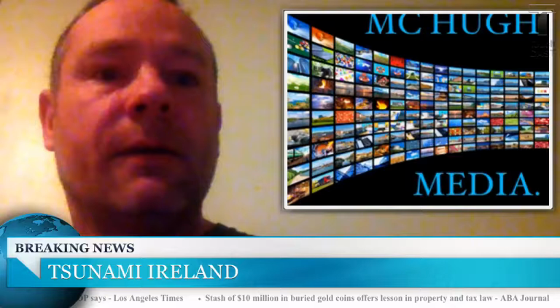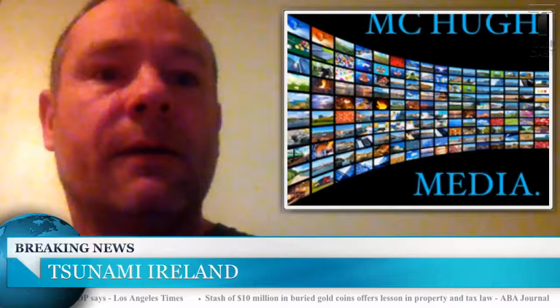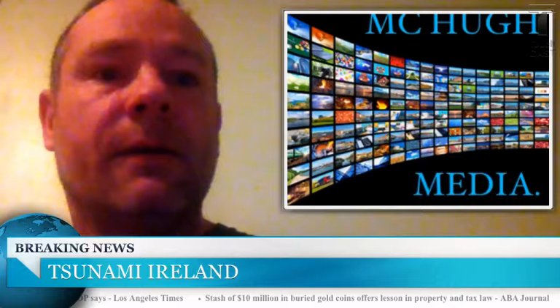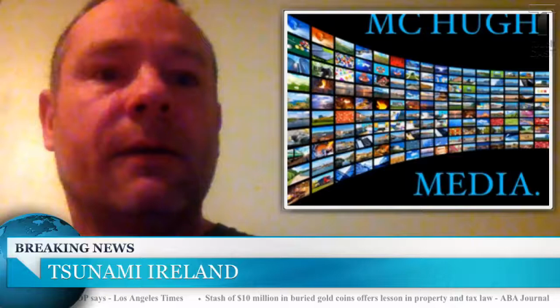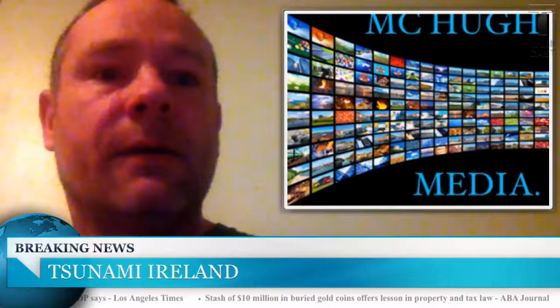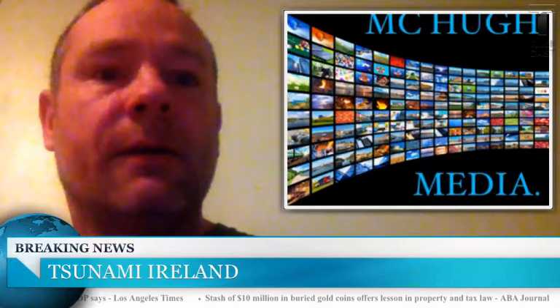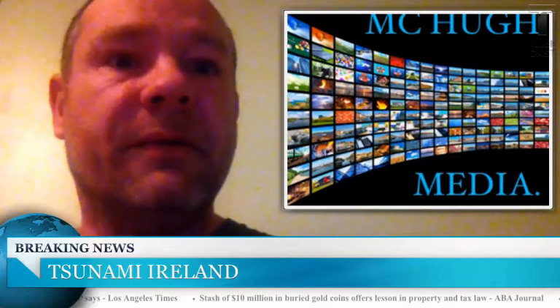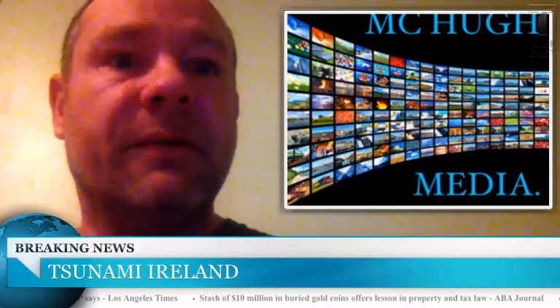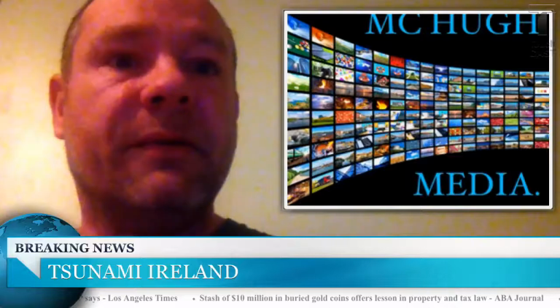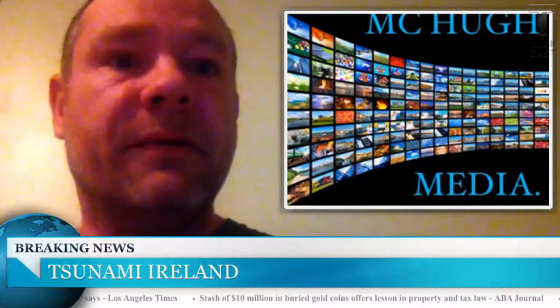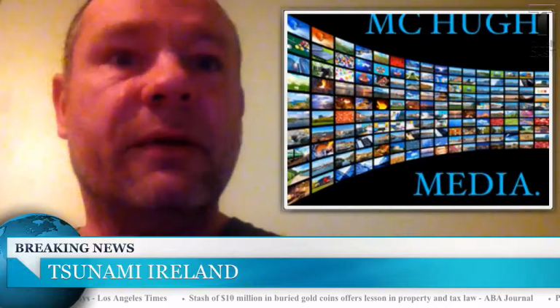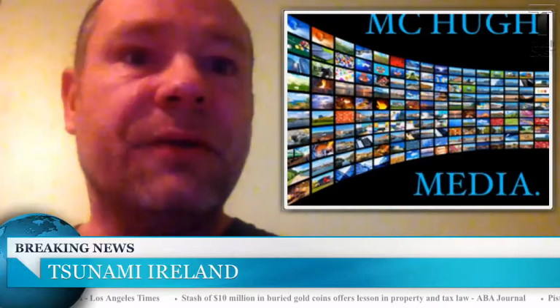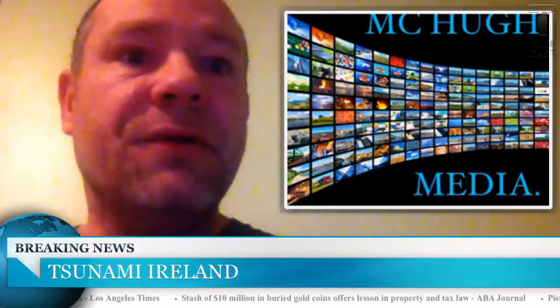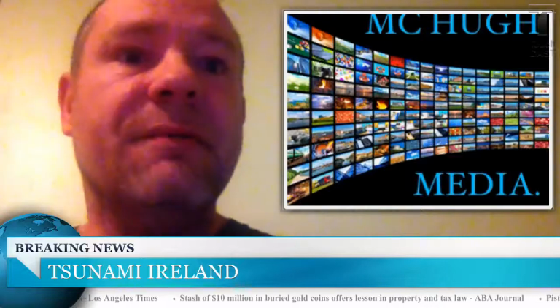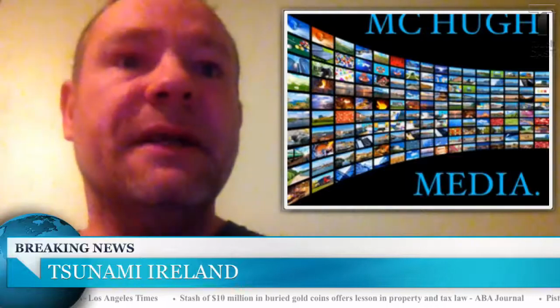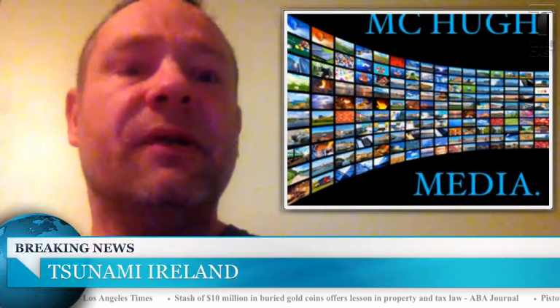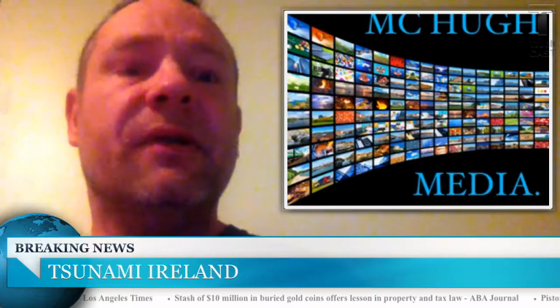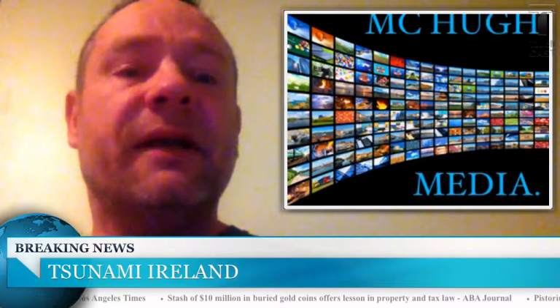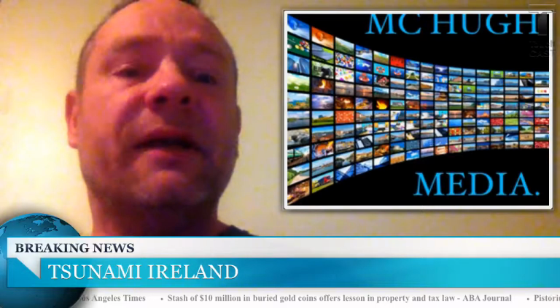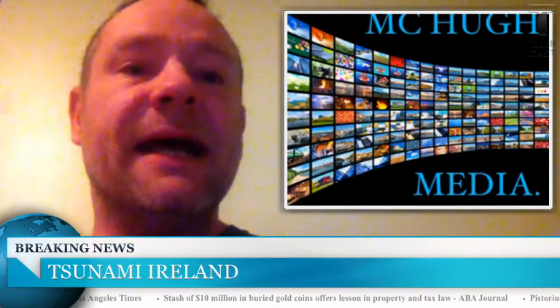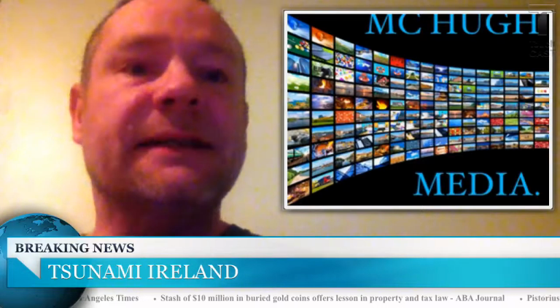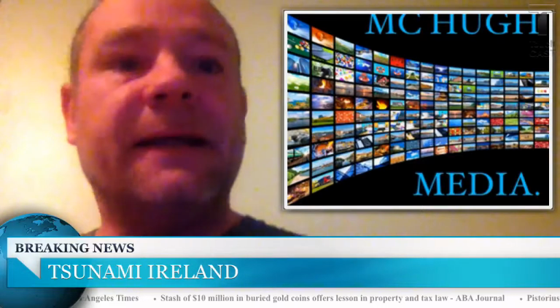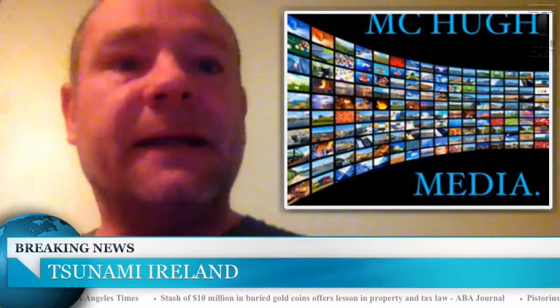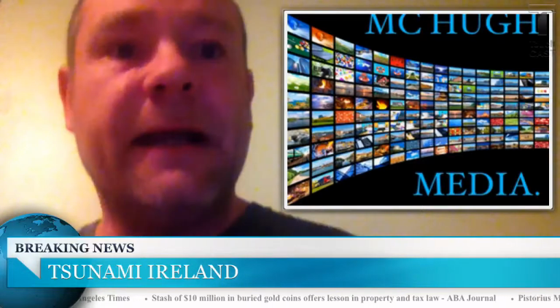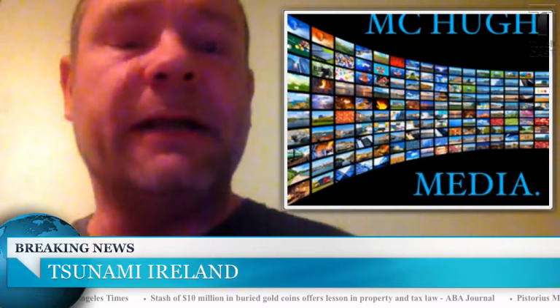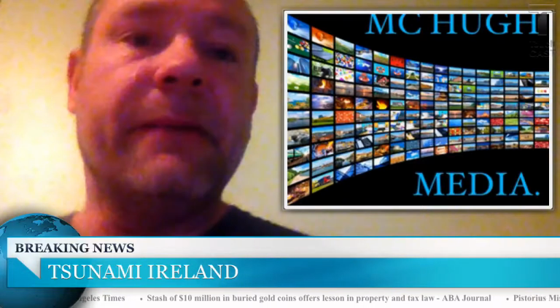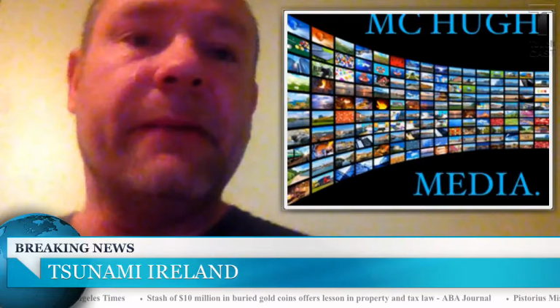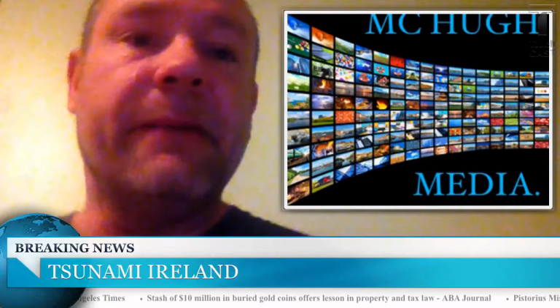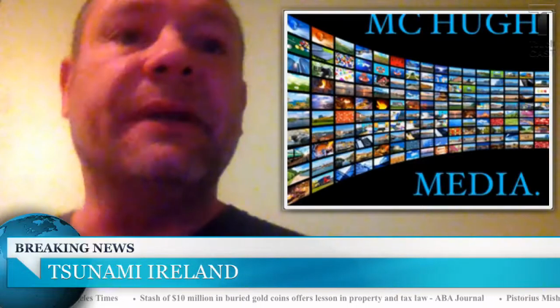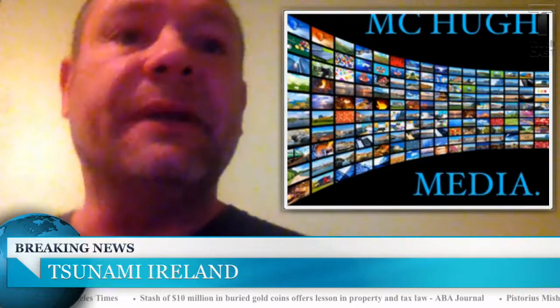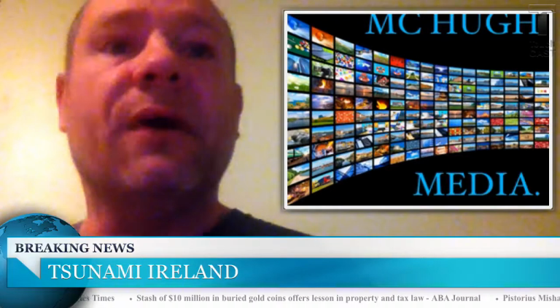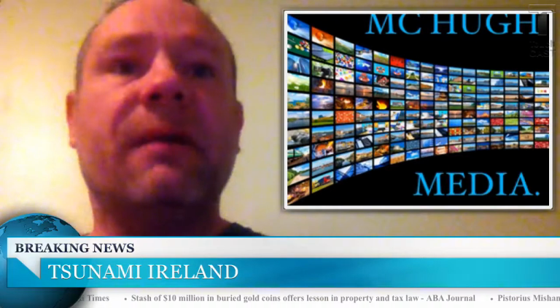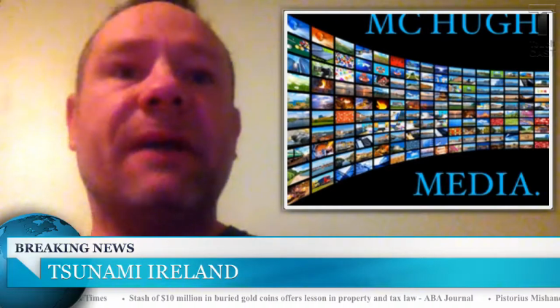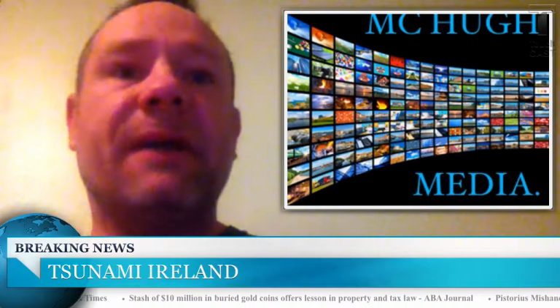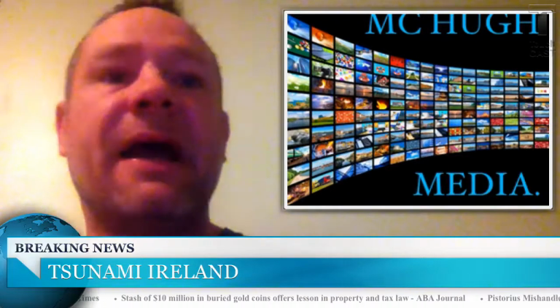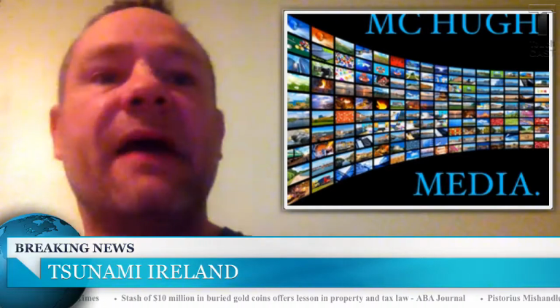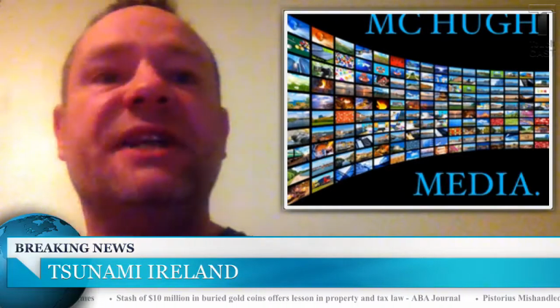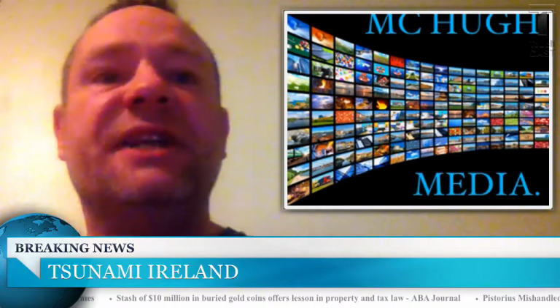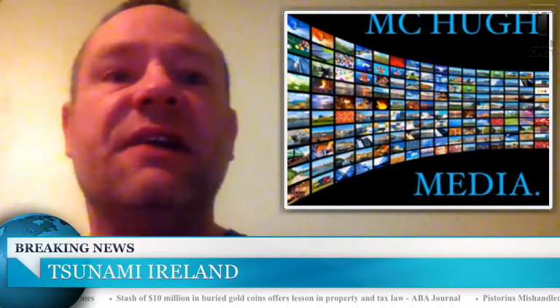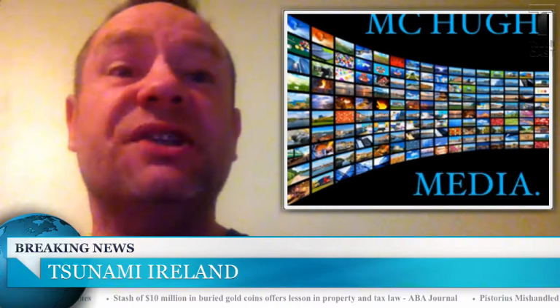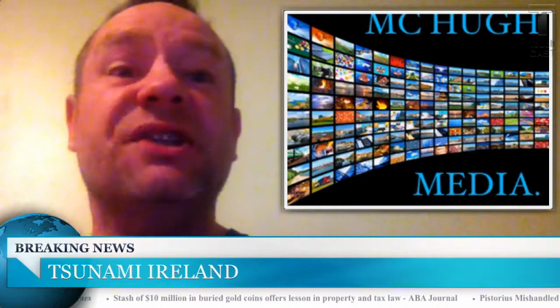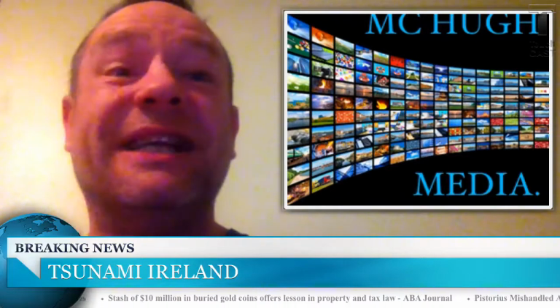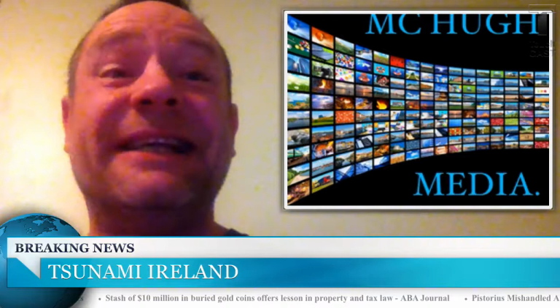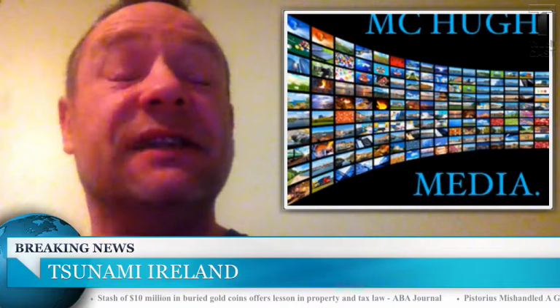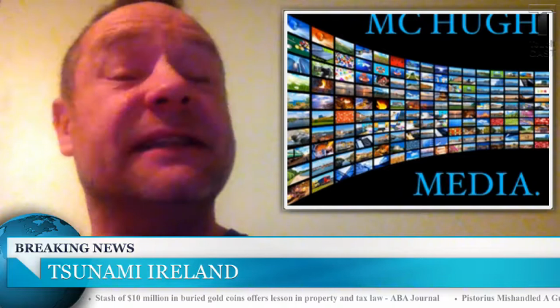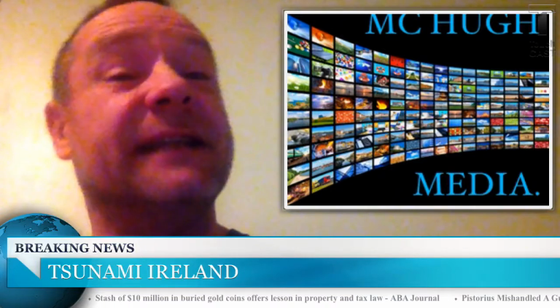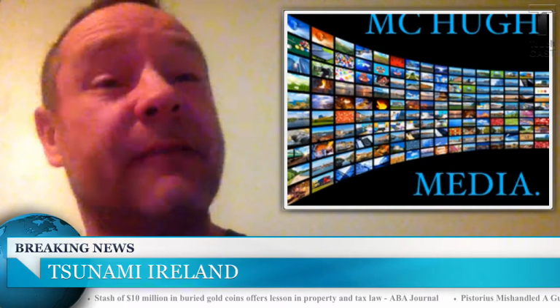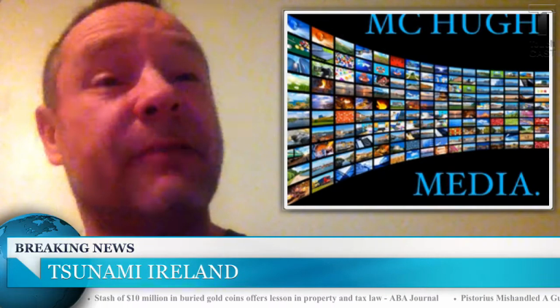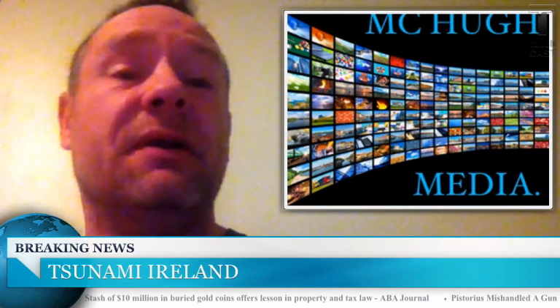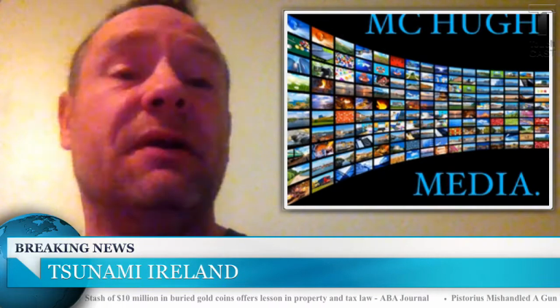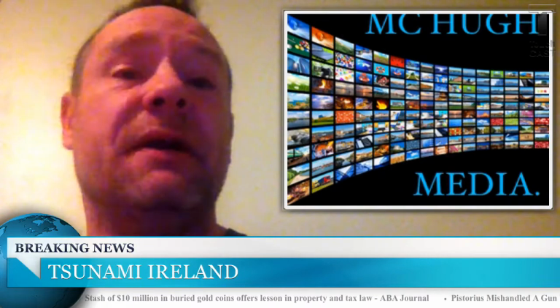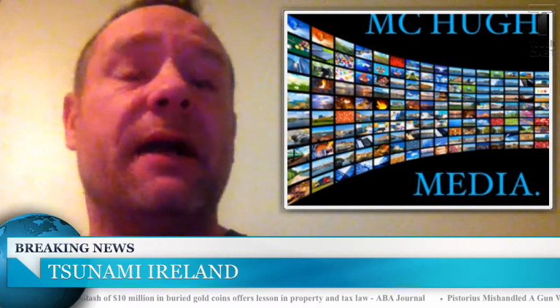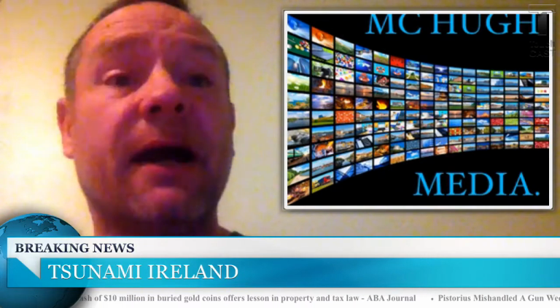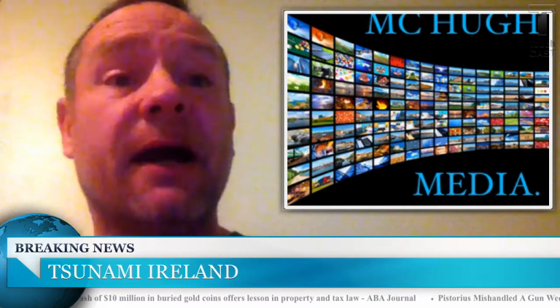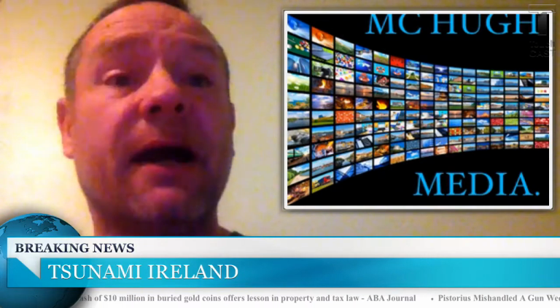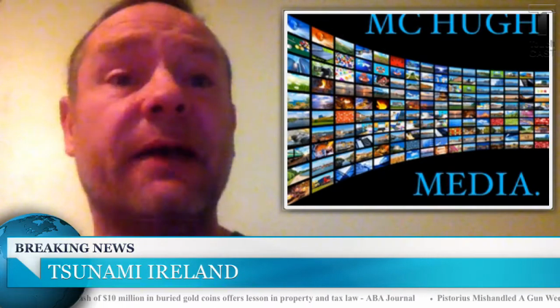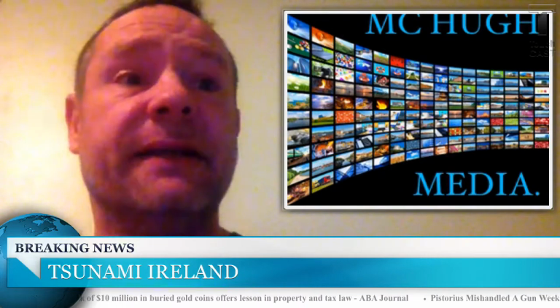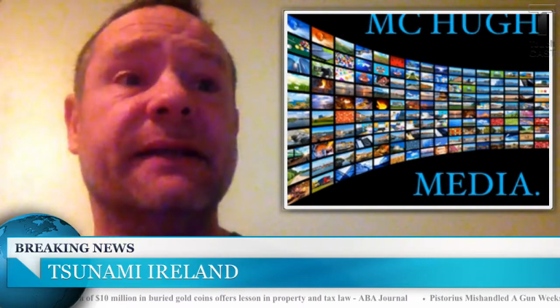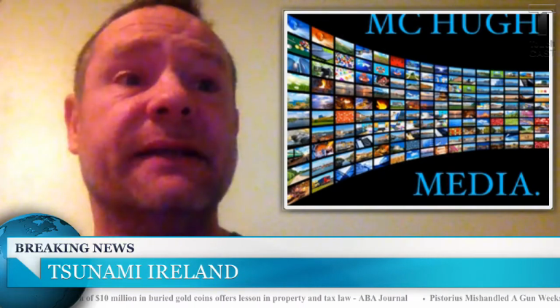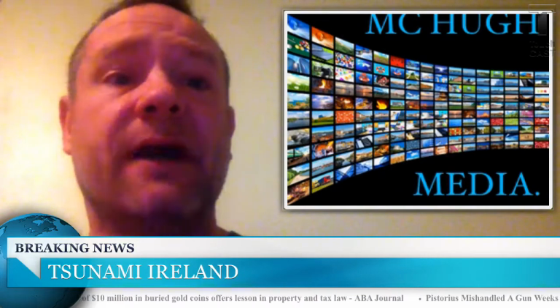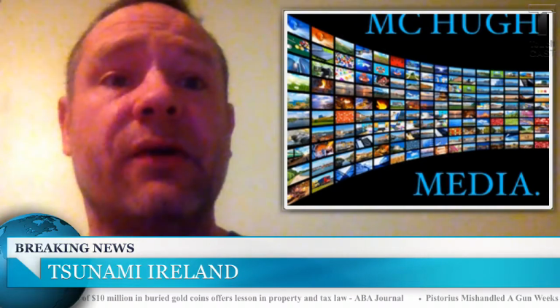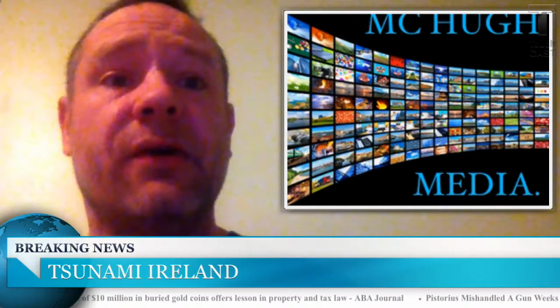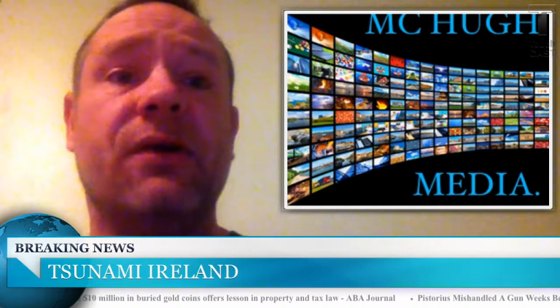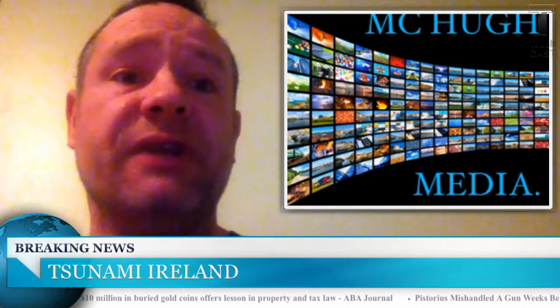Welcome to another MQ Media Broadcast. Today we're going to be talking about how geologically unstable Ireland is, our country.